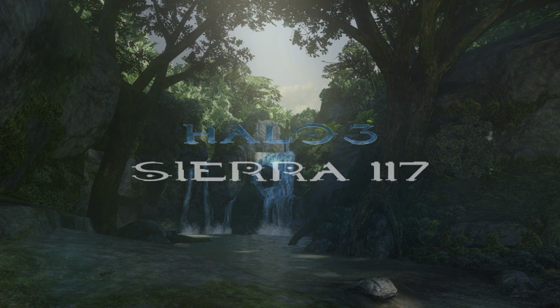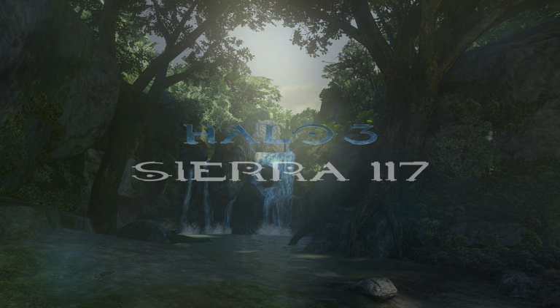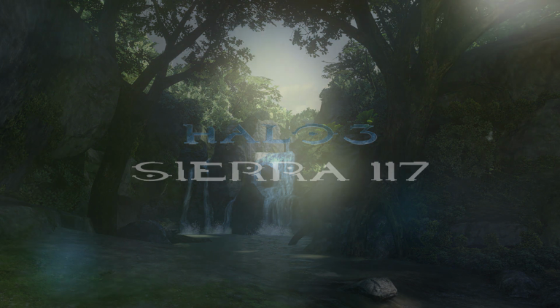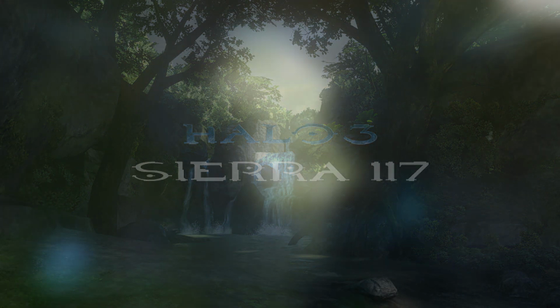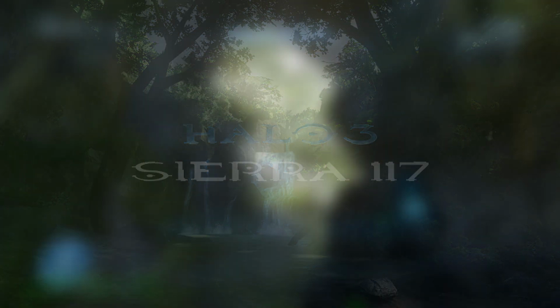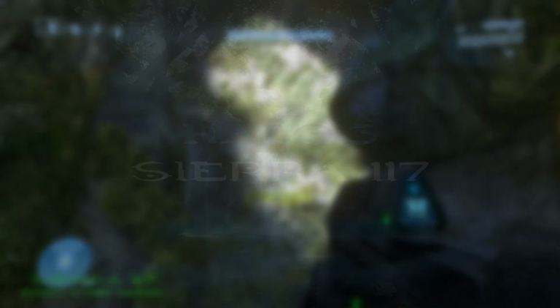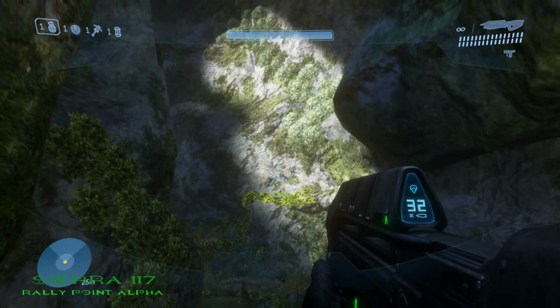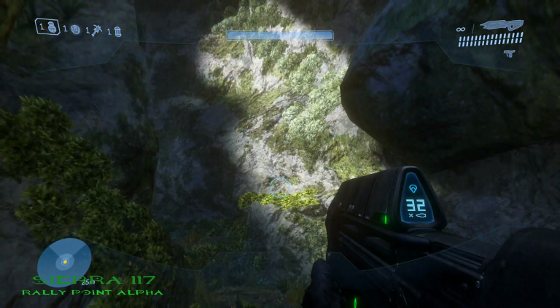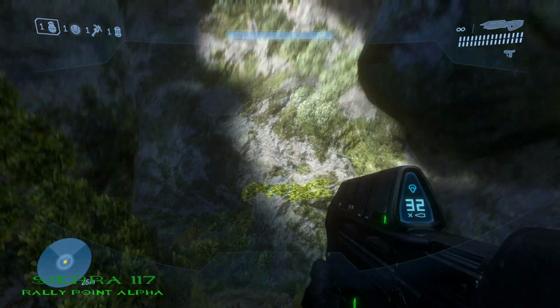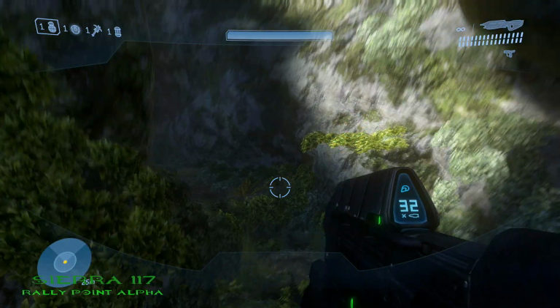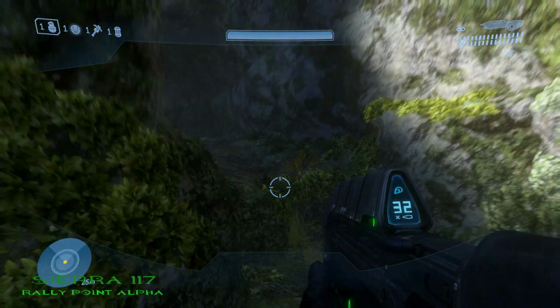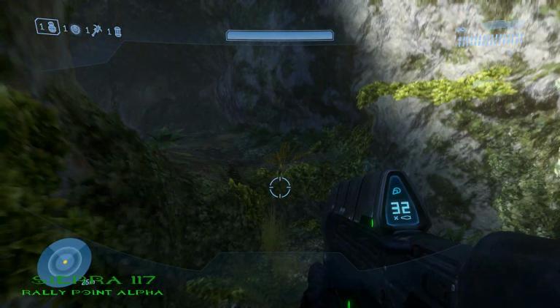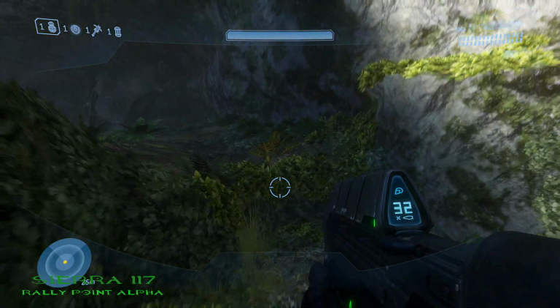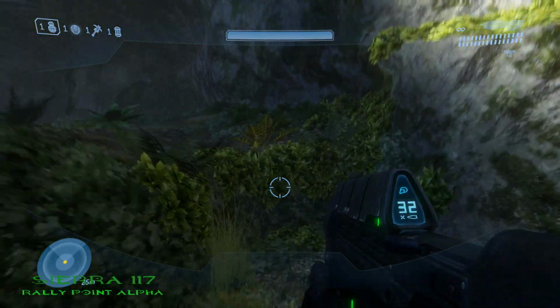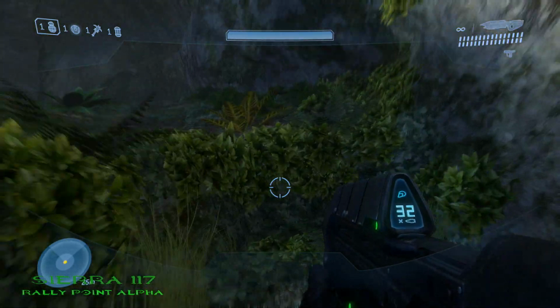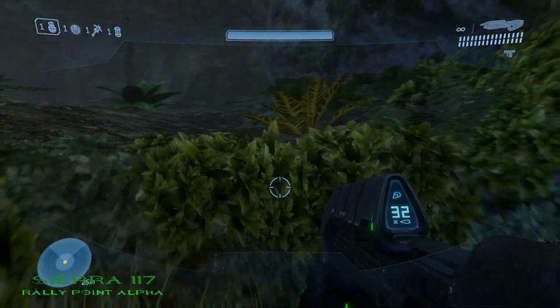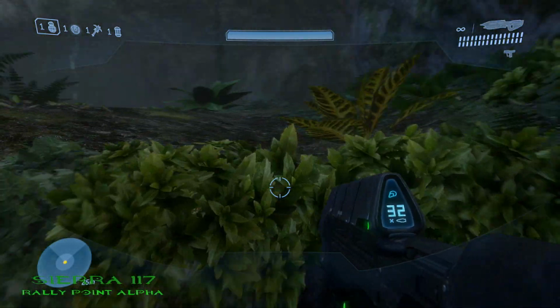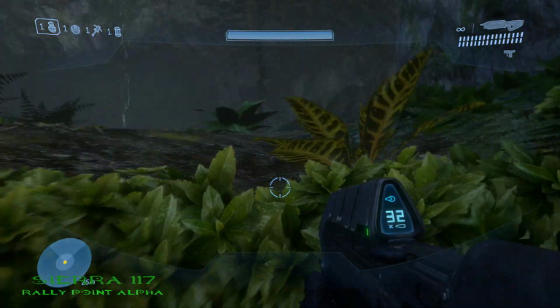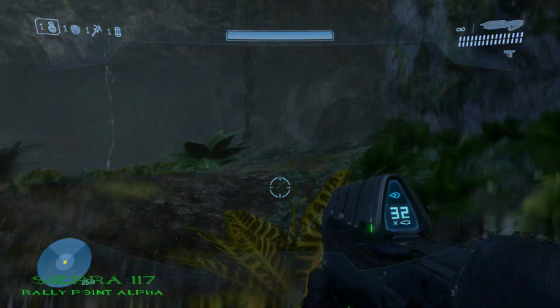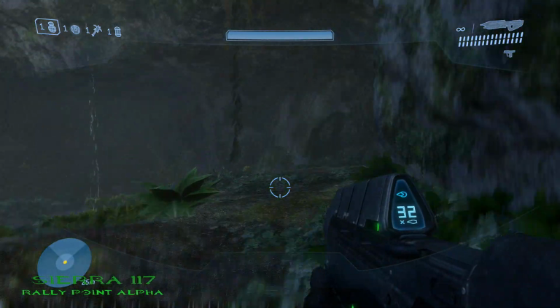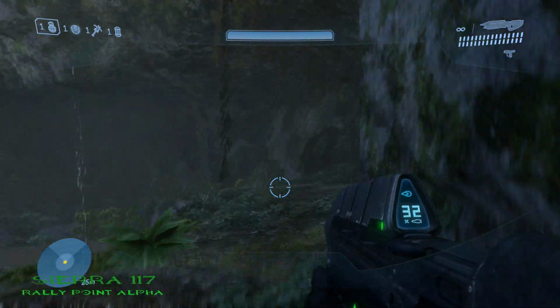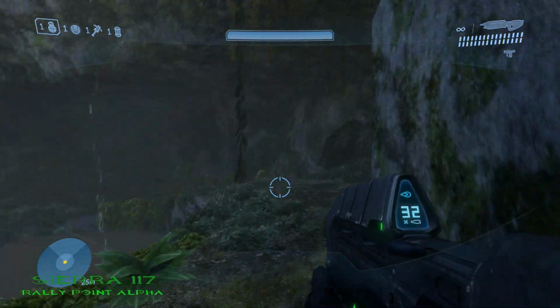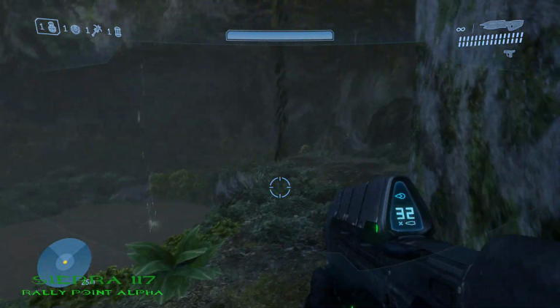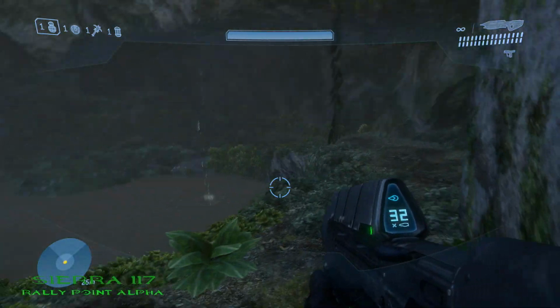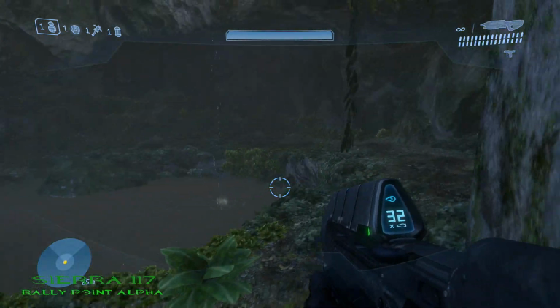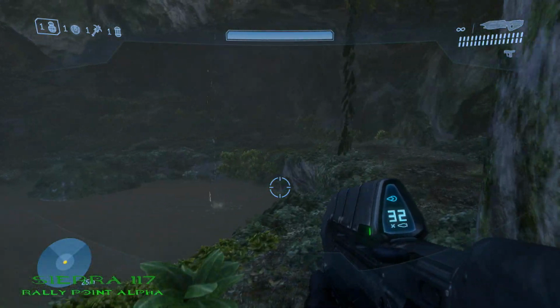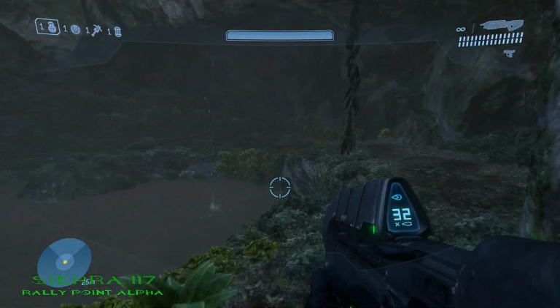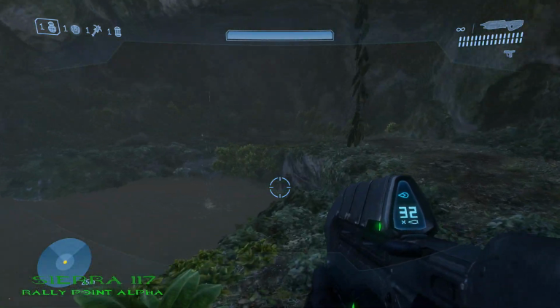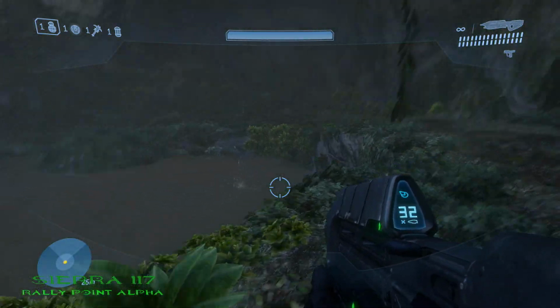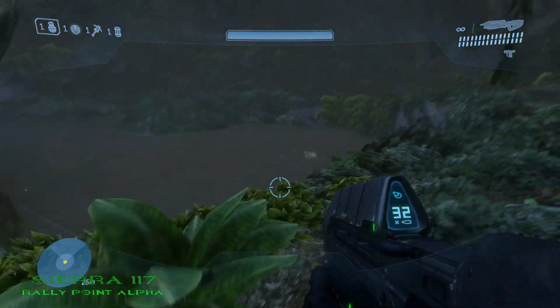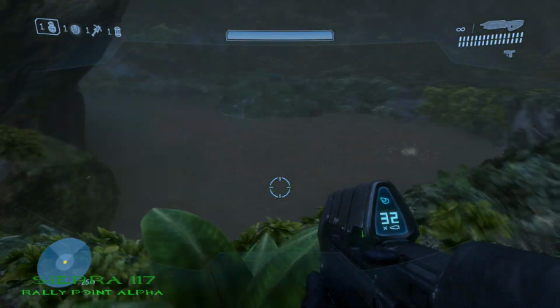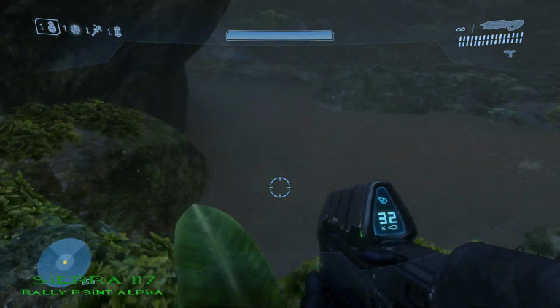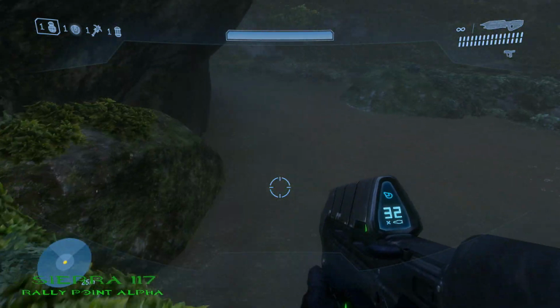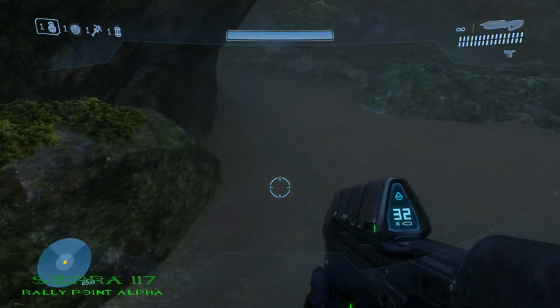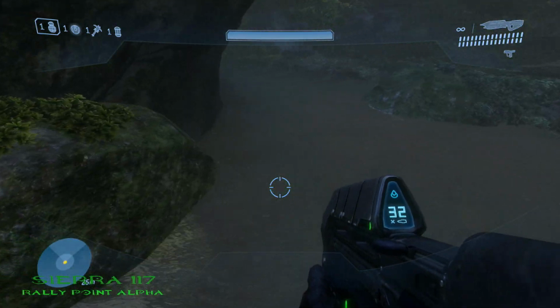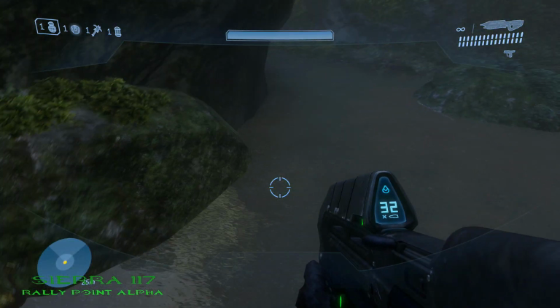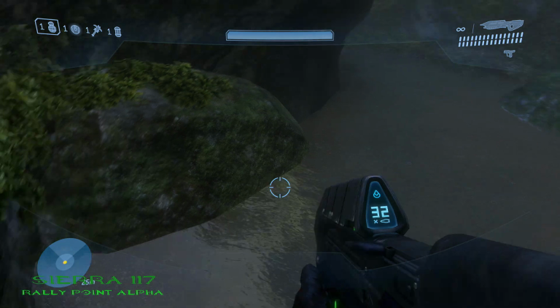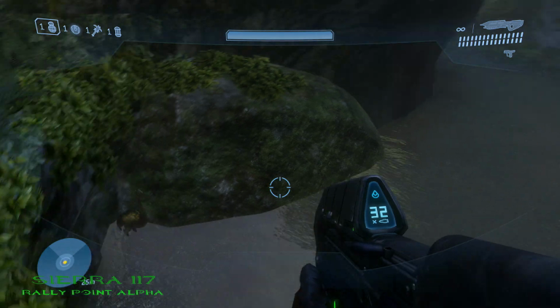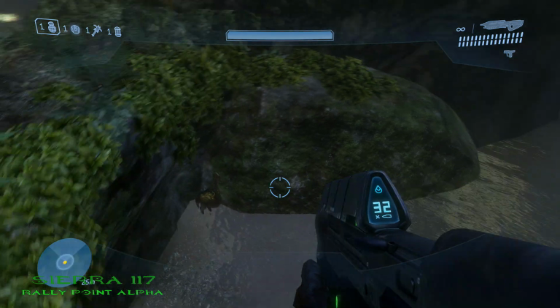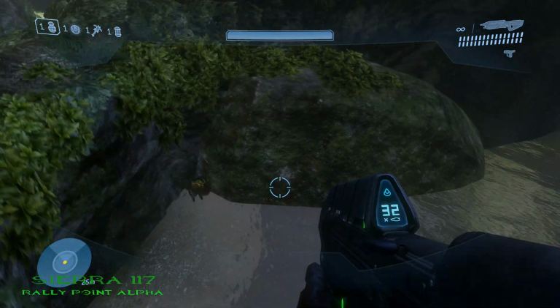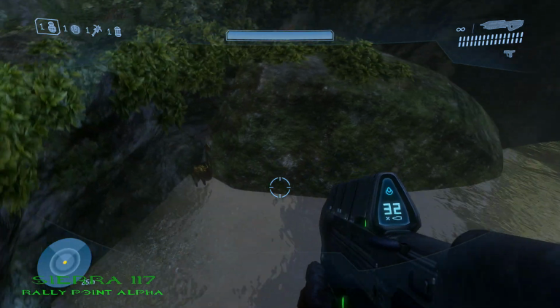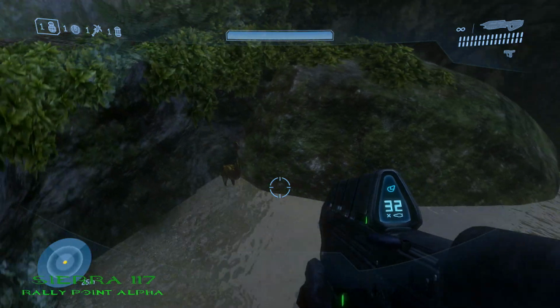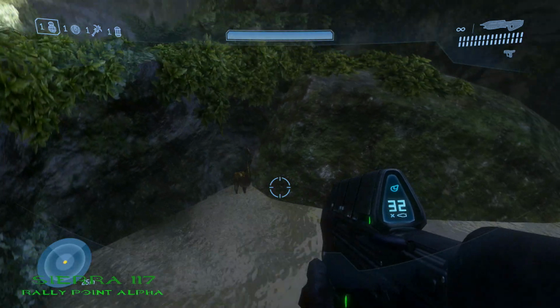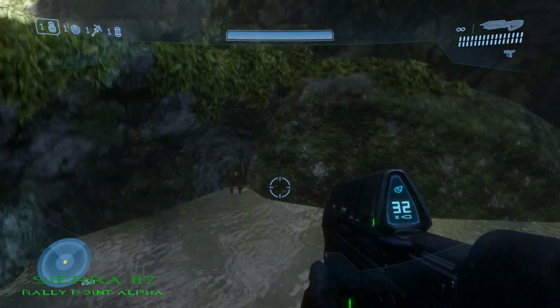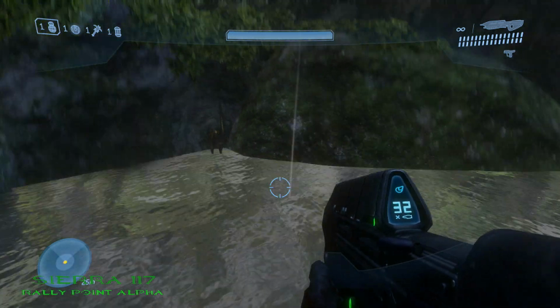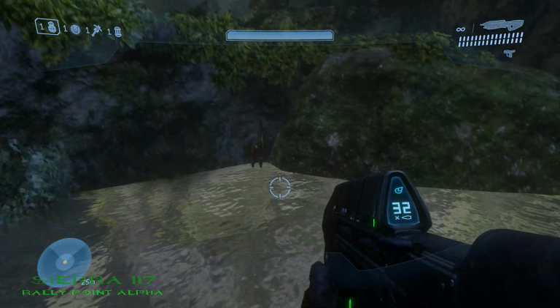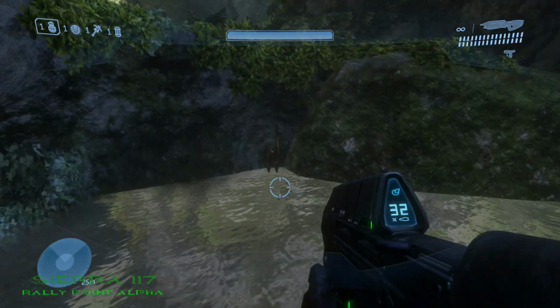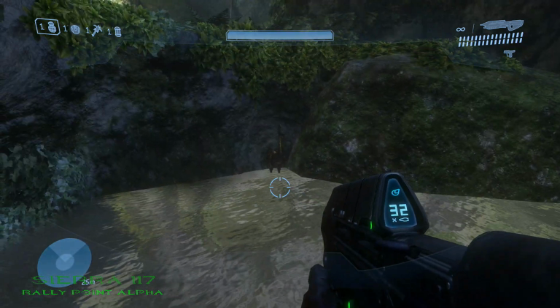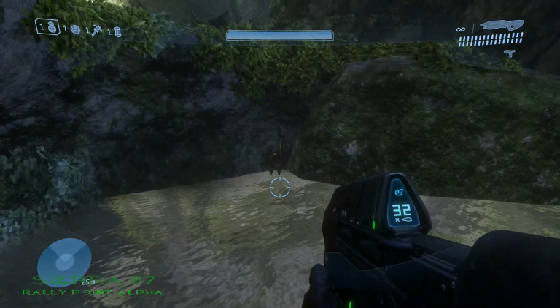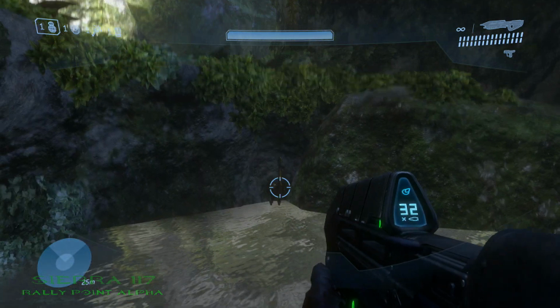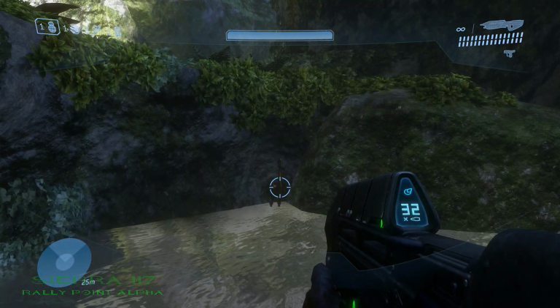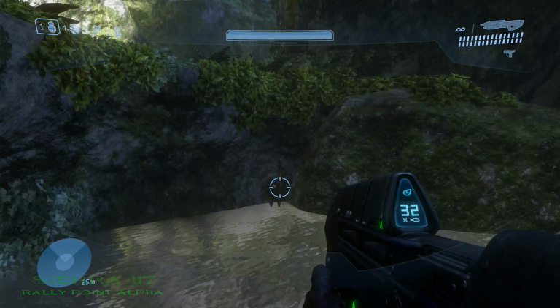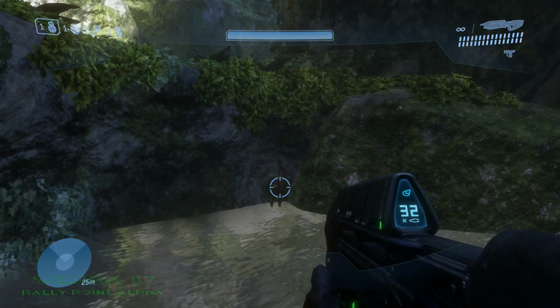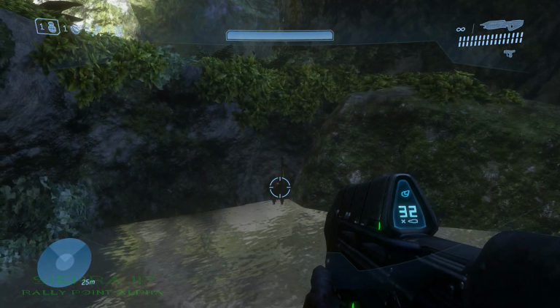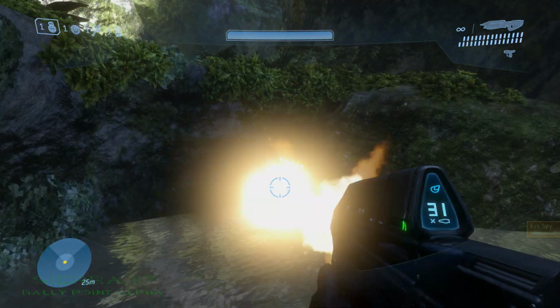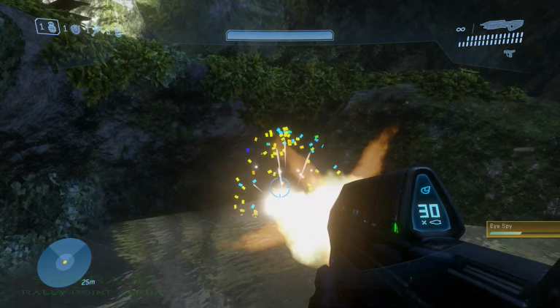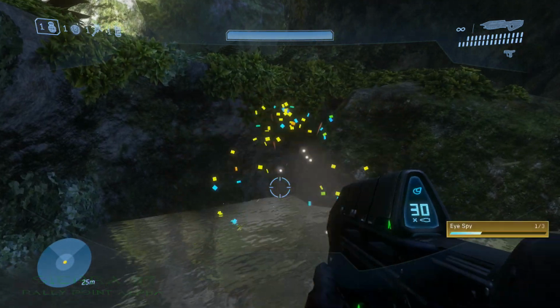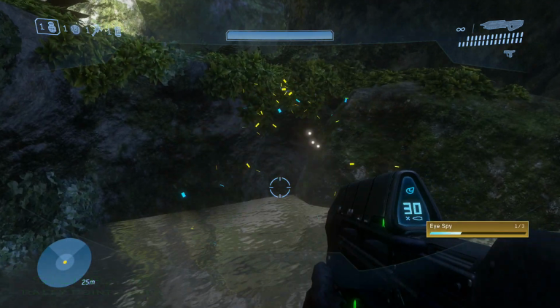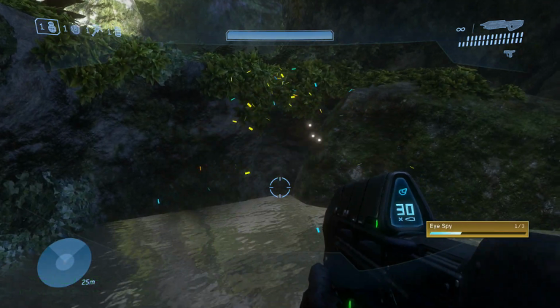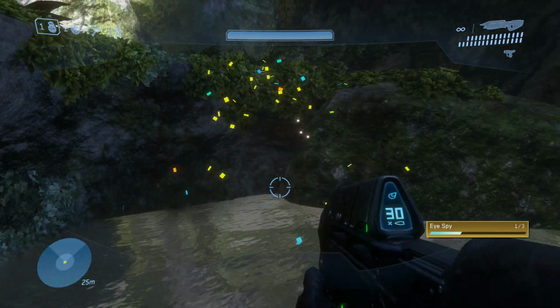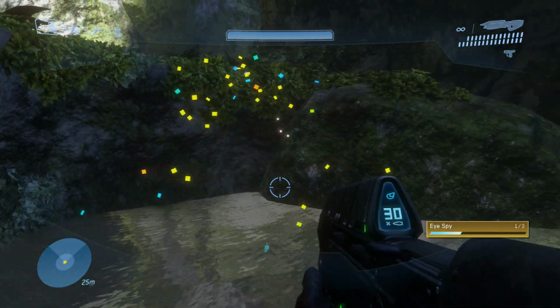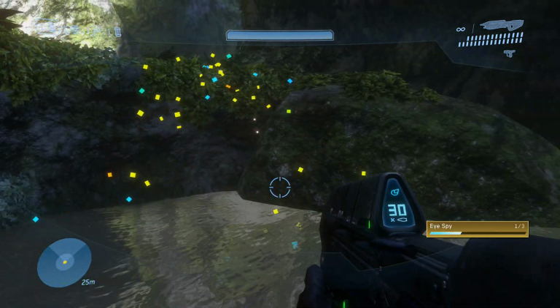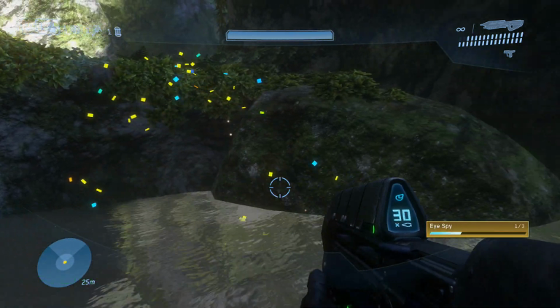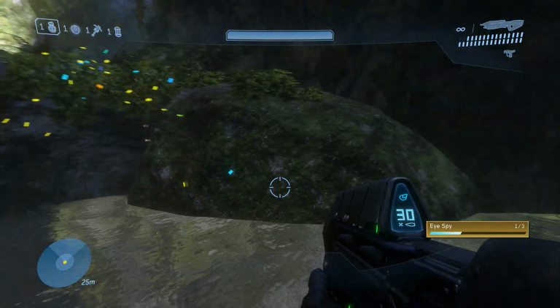The 1st MOA located on Sierra 117 is located right at the beginning. Just head a little bit up, jump down, and you'll see it right there behind you.